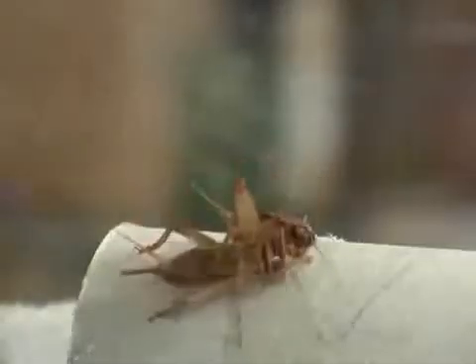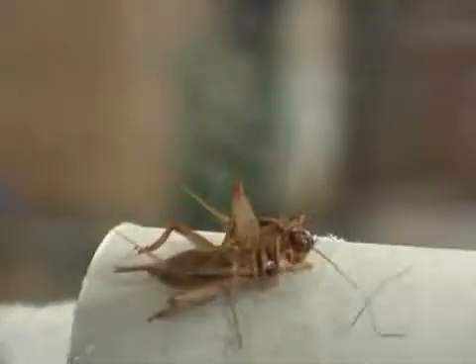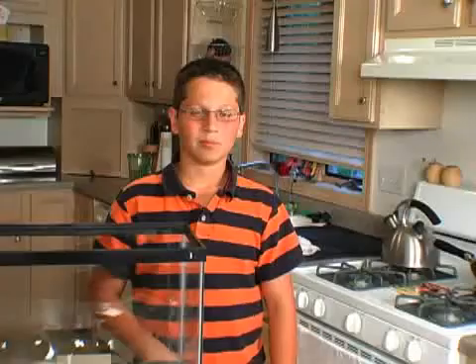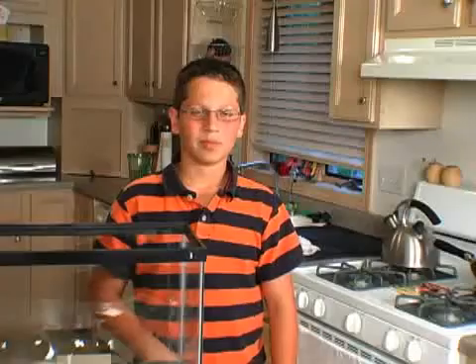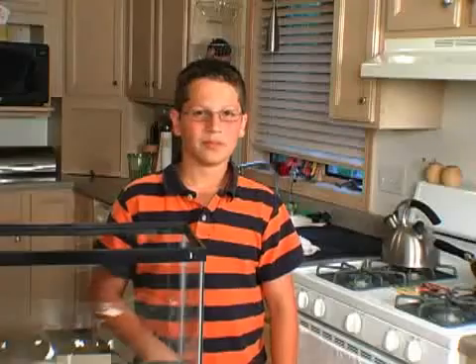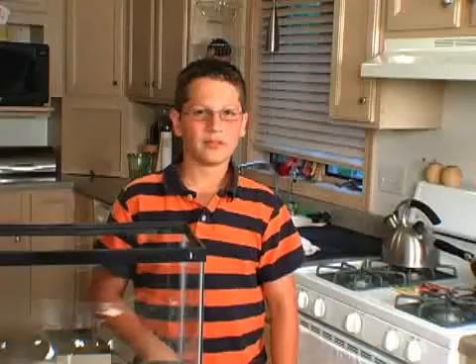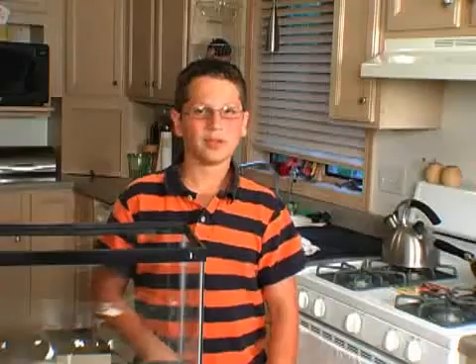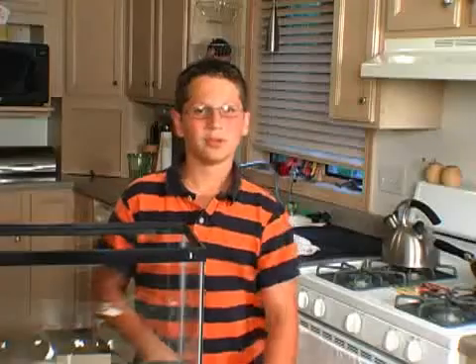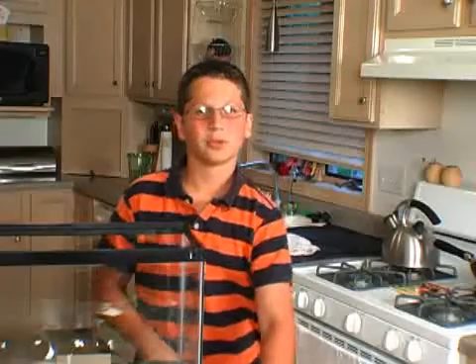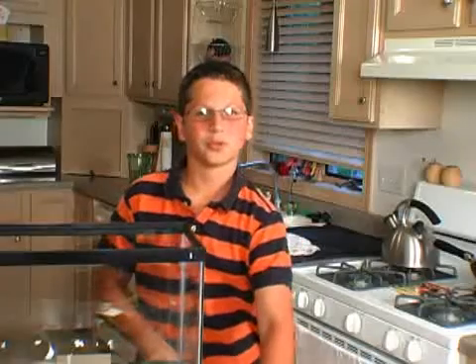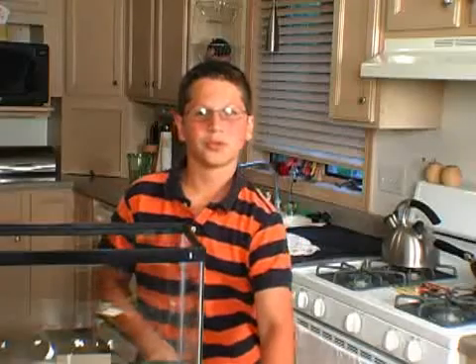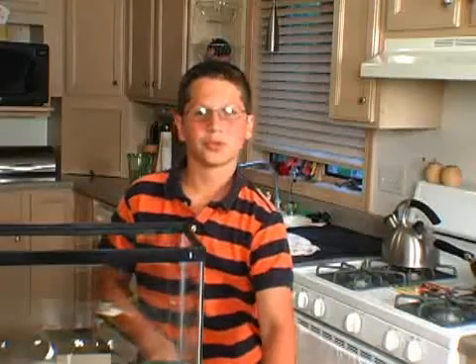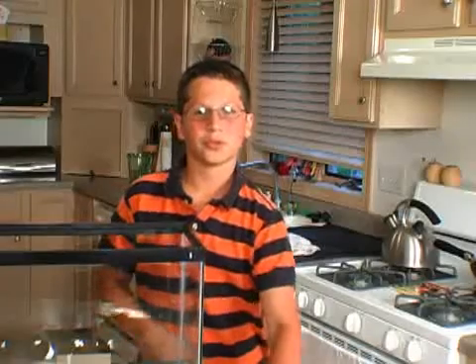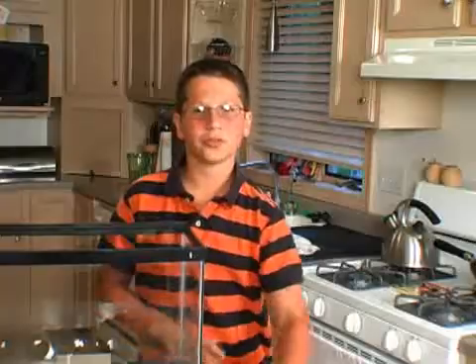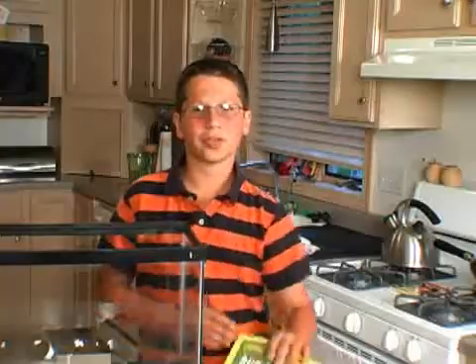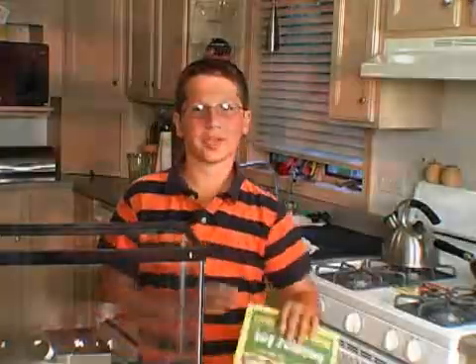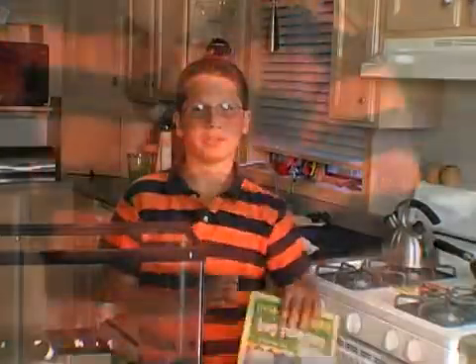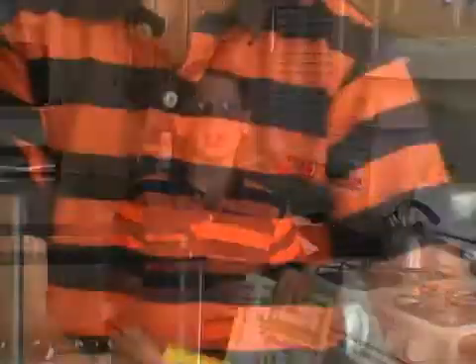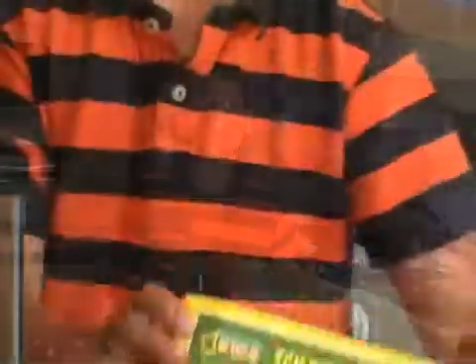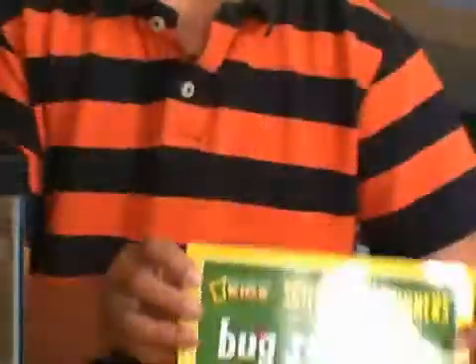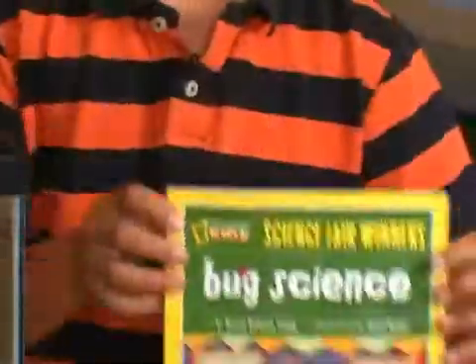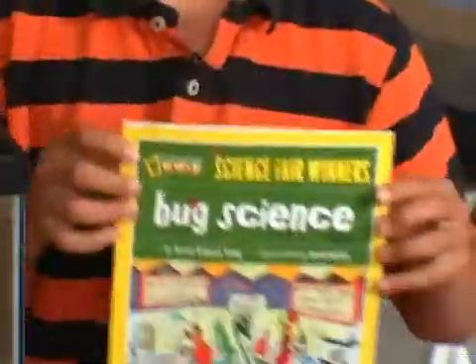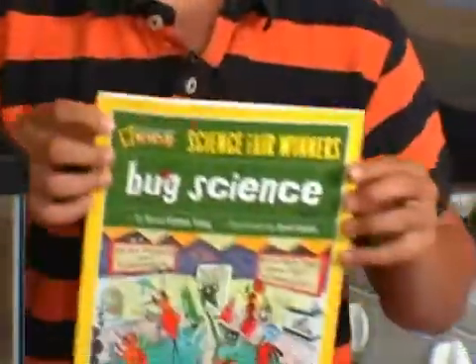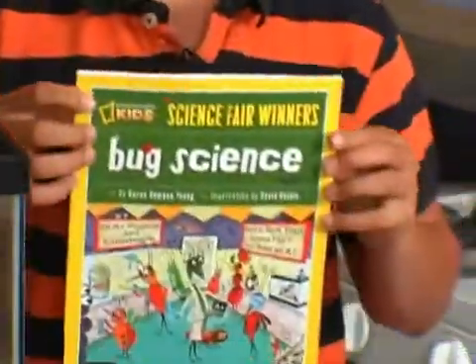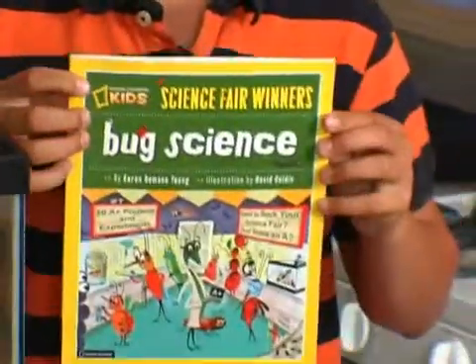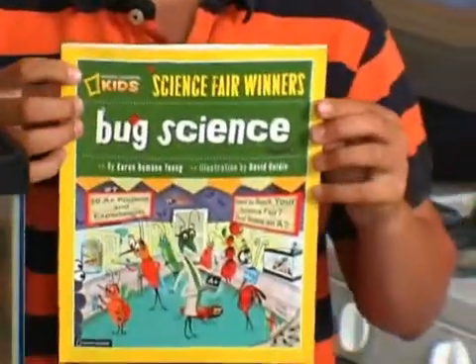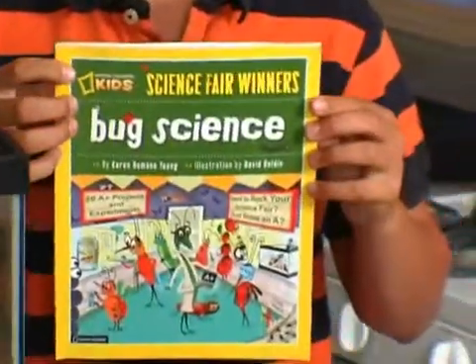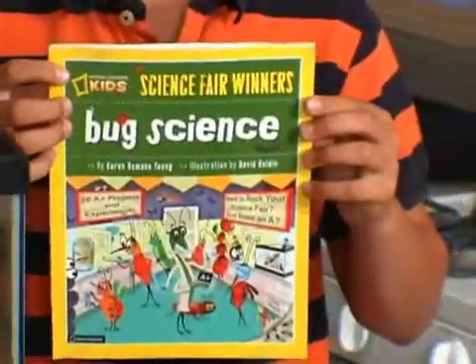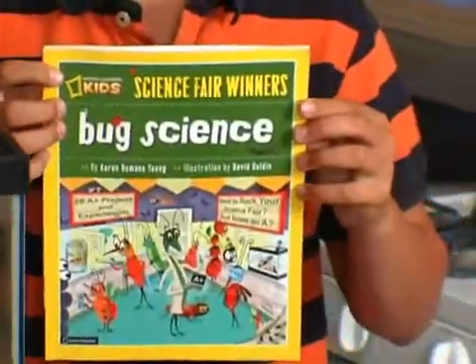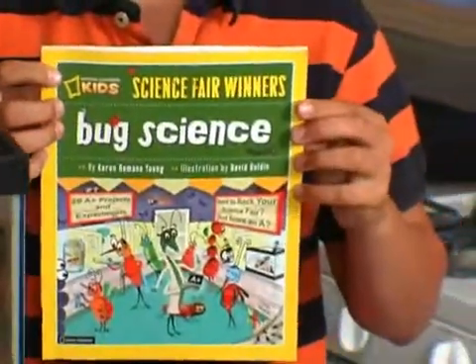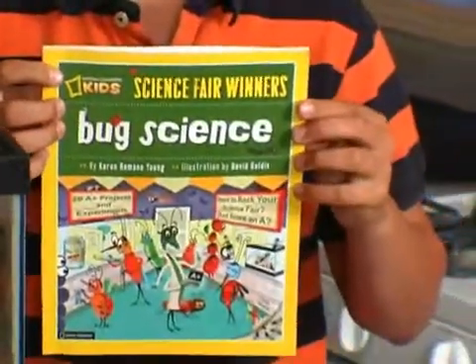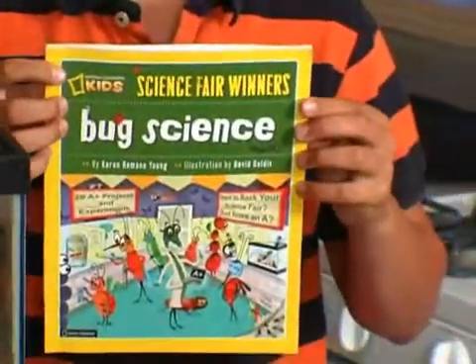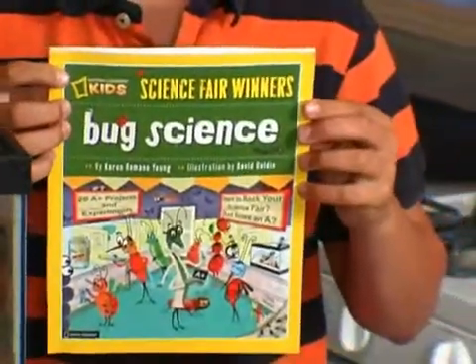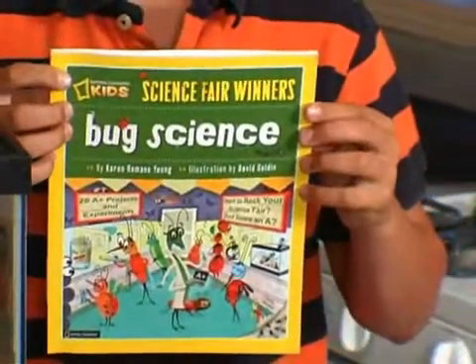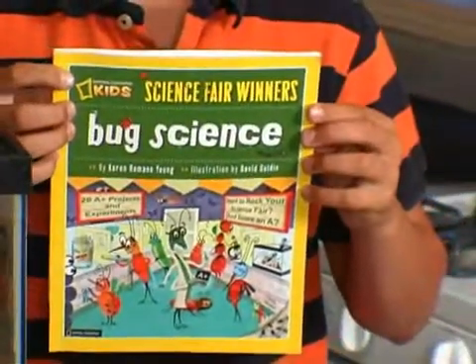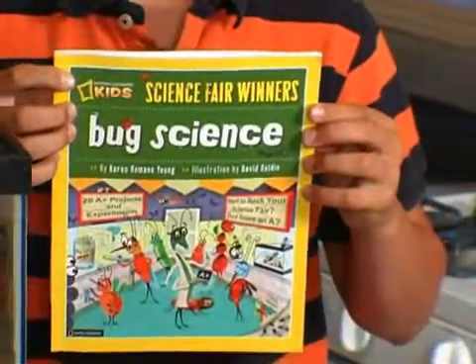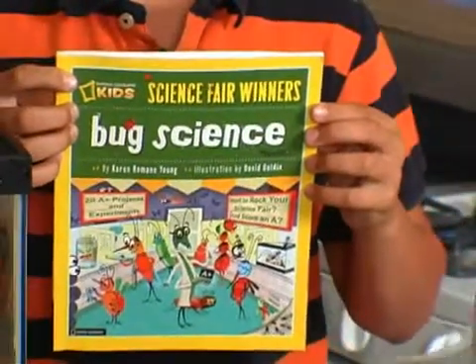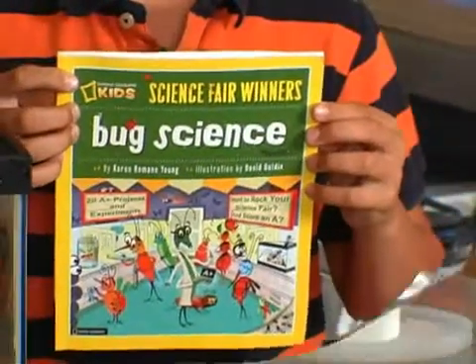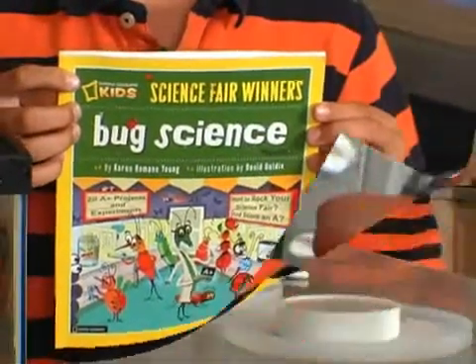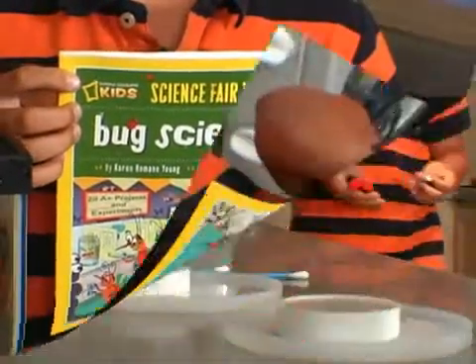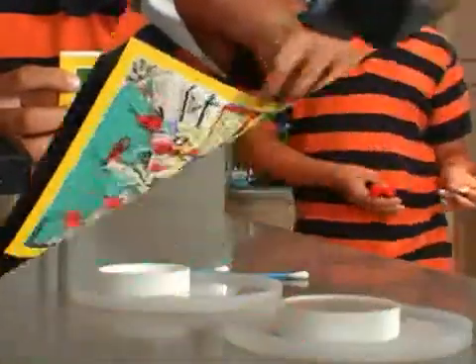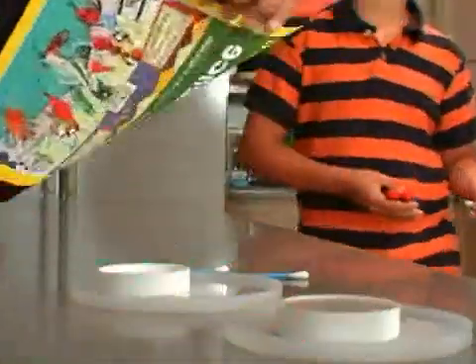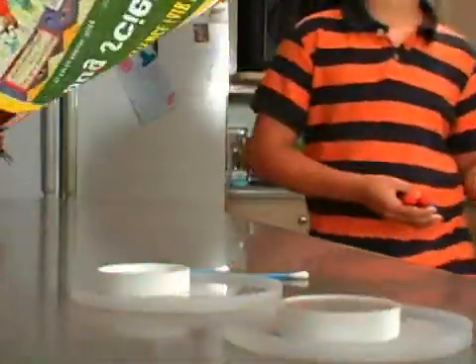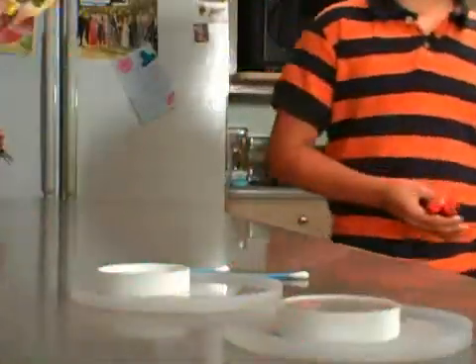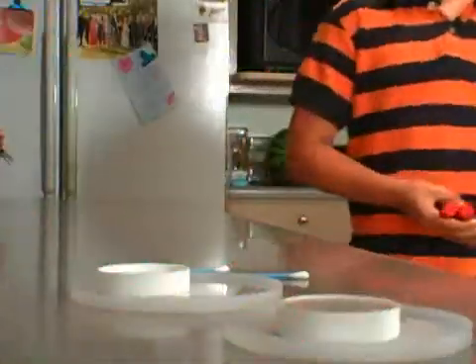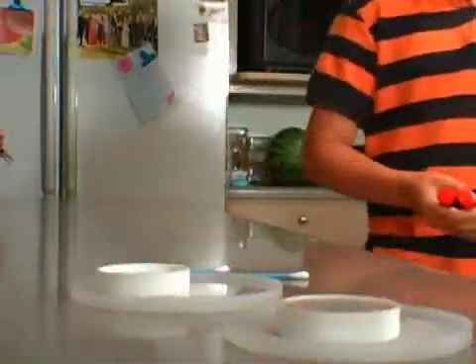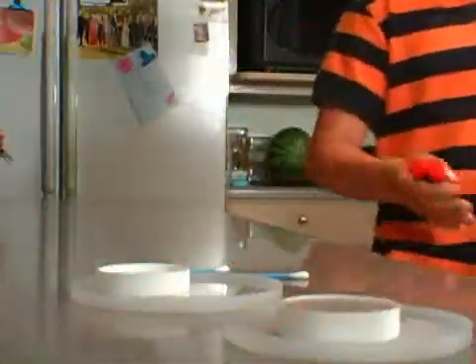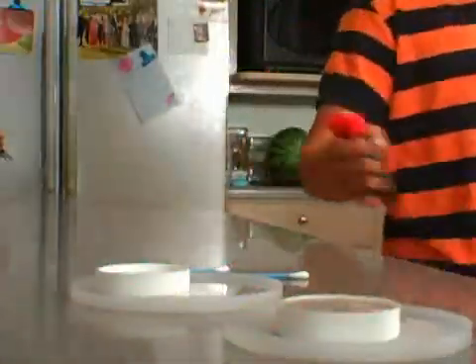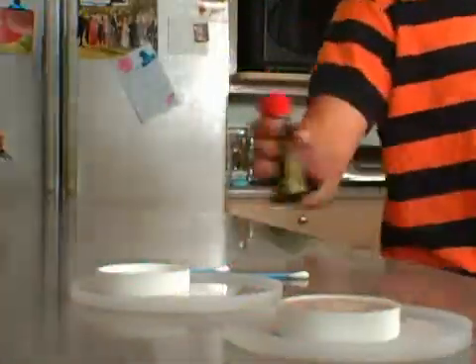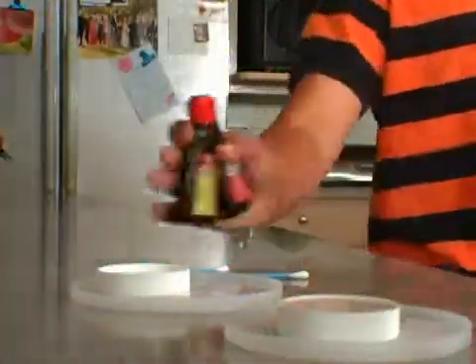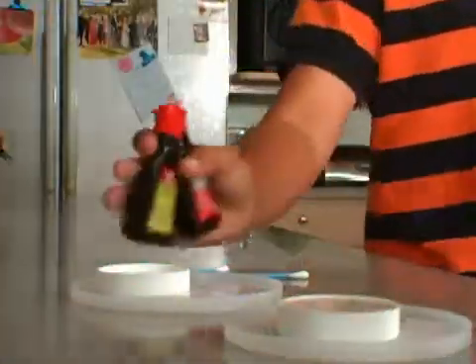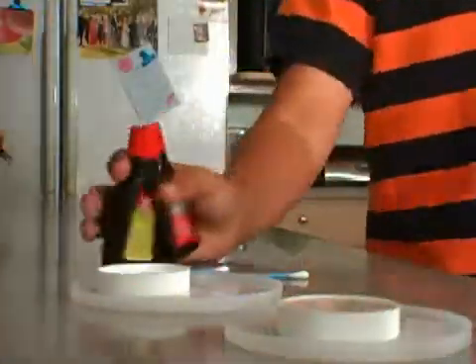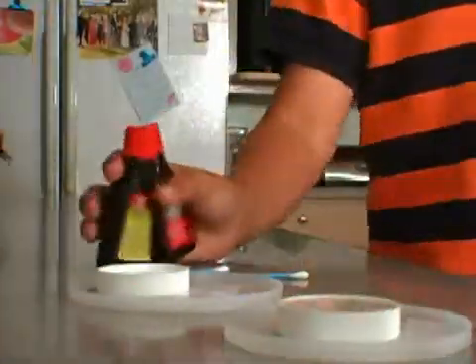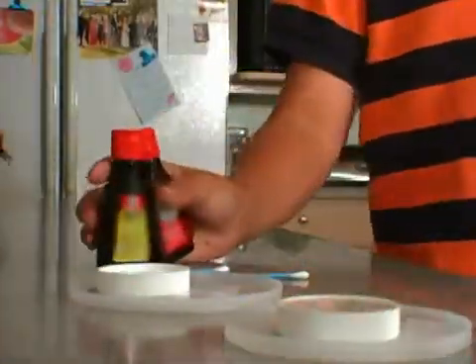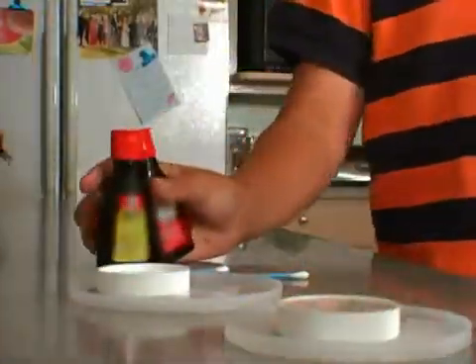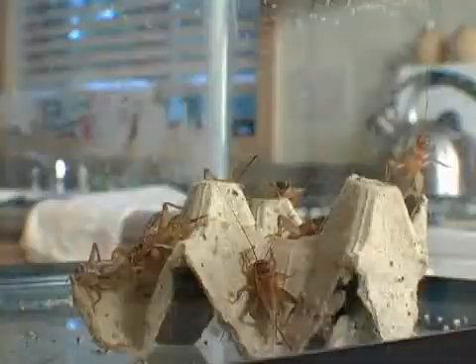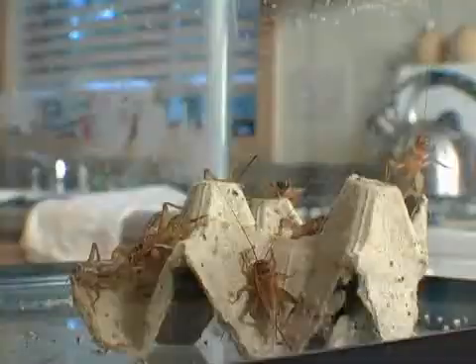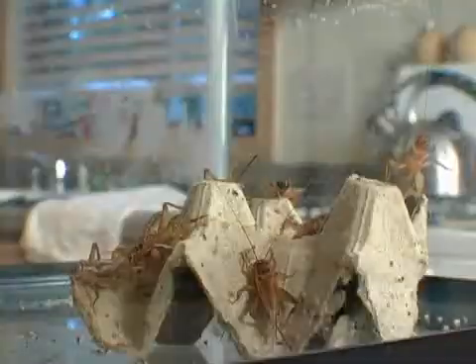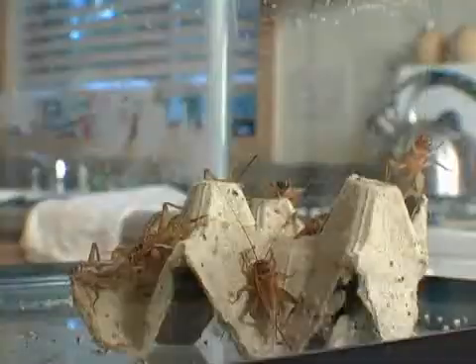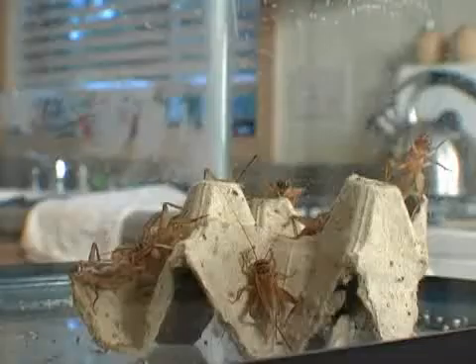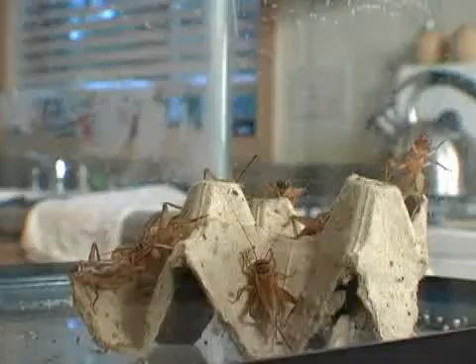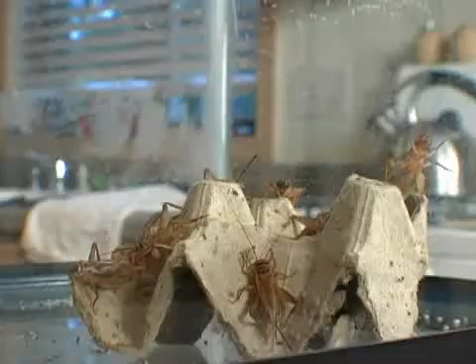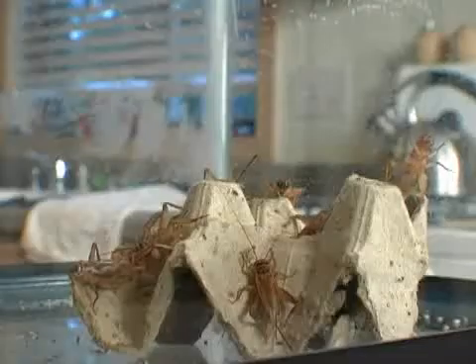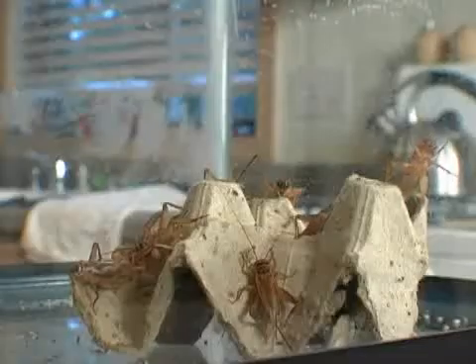My favorite, most resourceful guide: National Geographic's bug science. I gather my supplies, including the crickets.